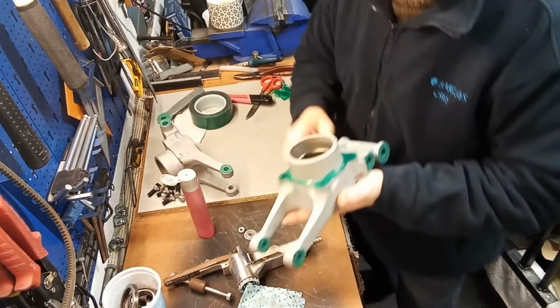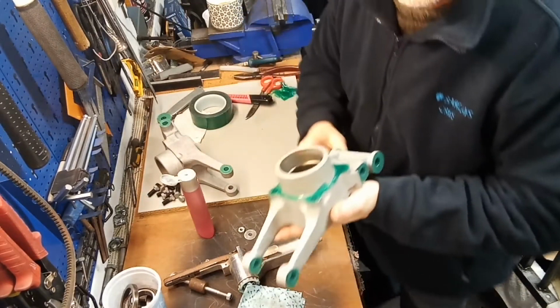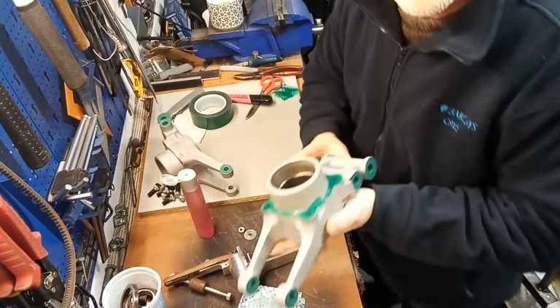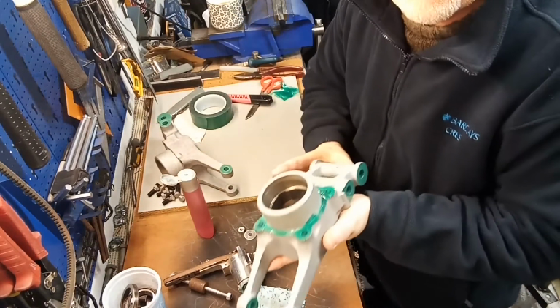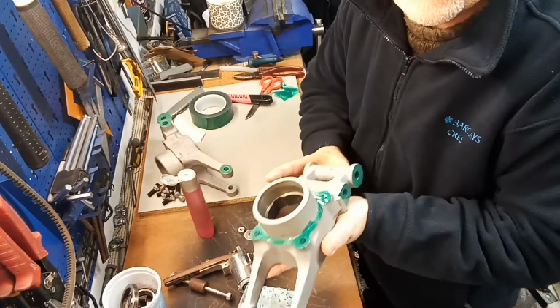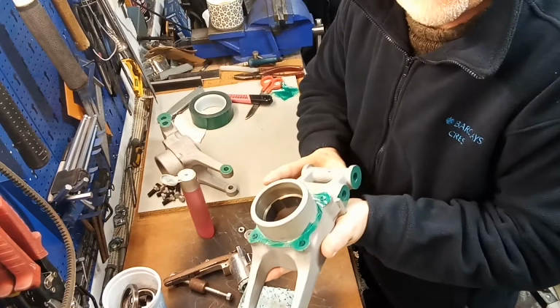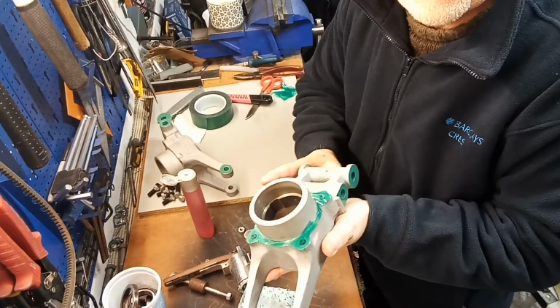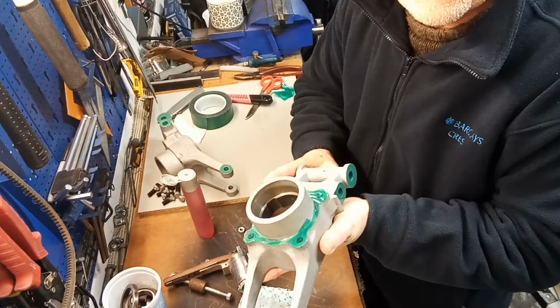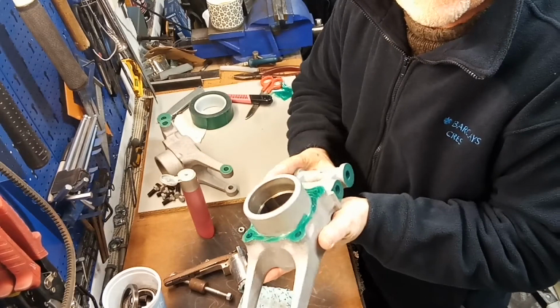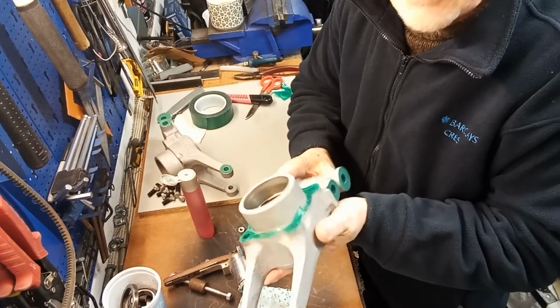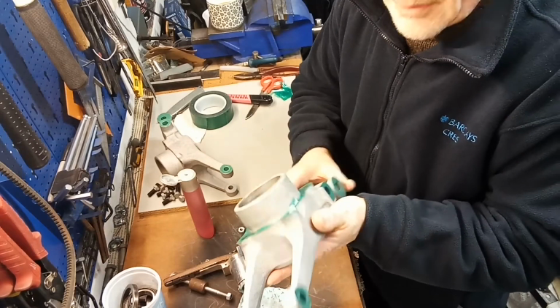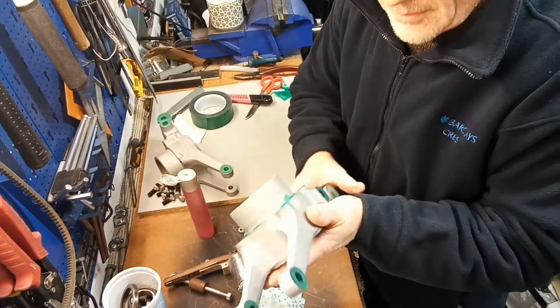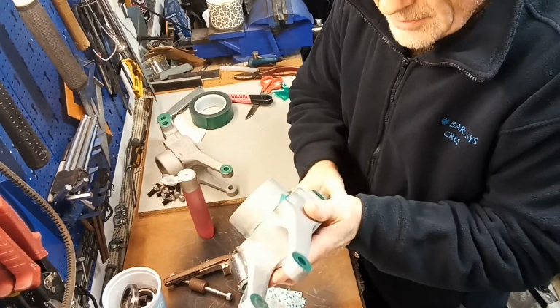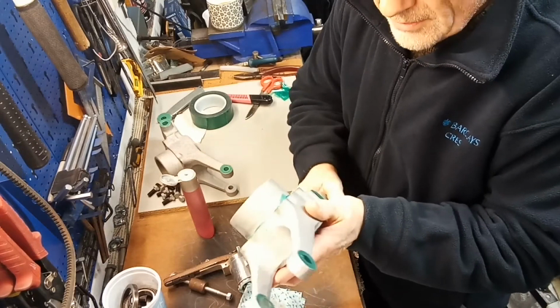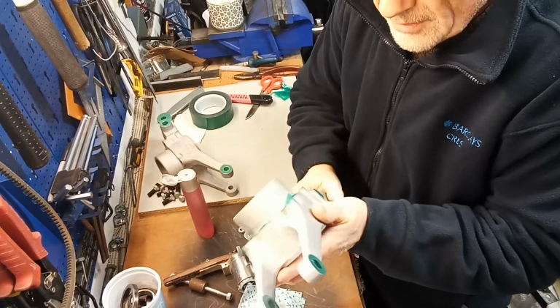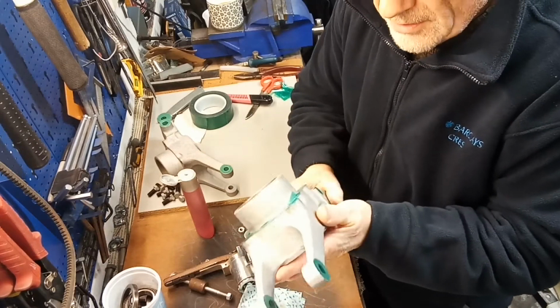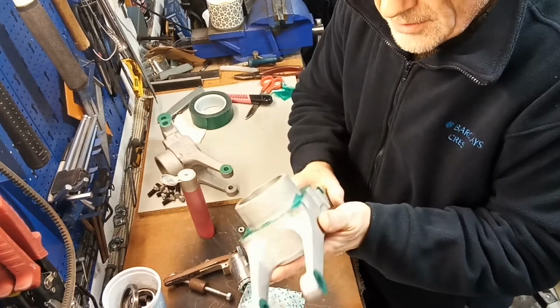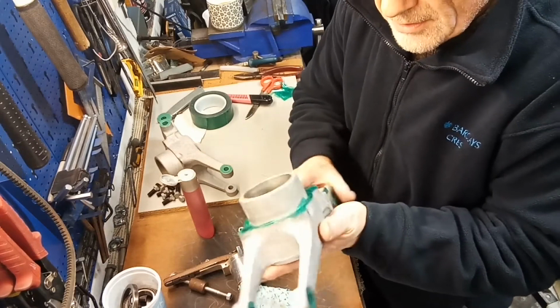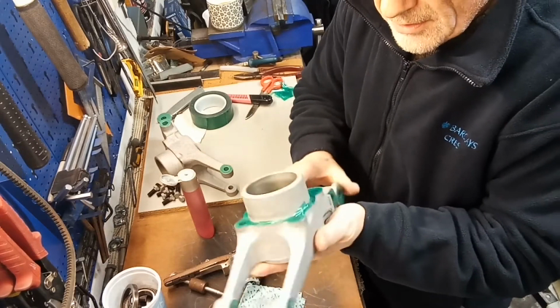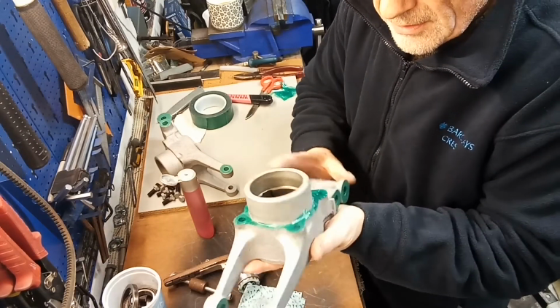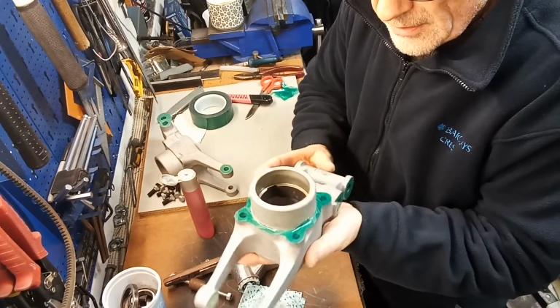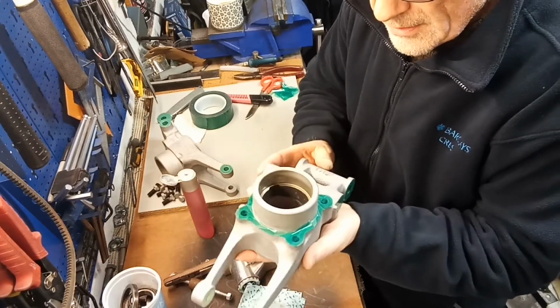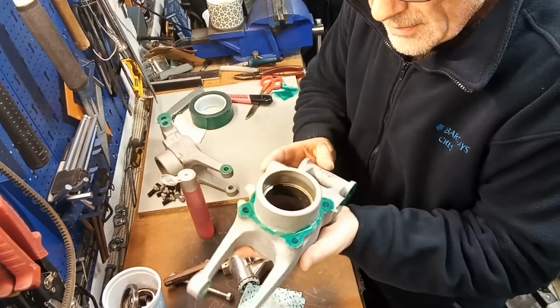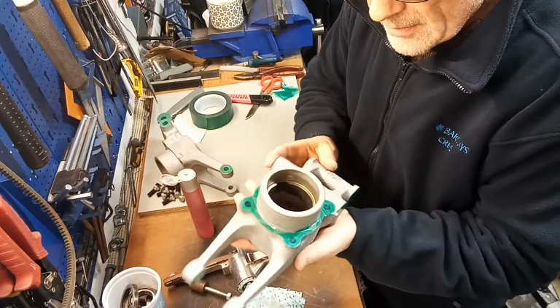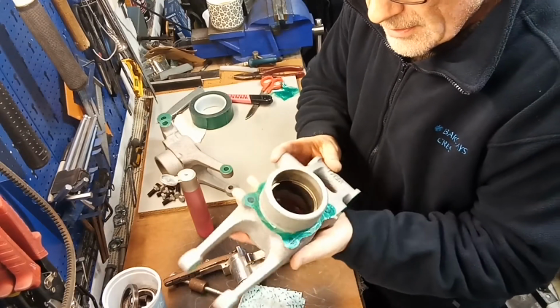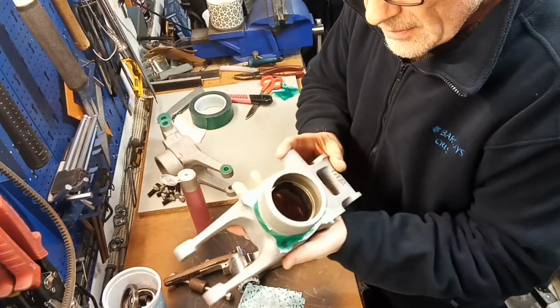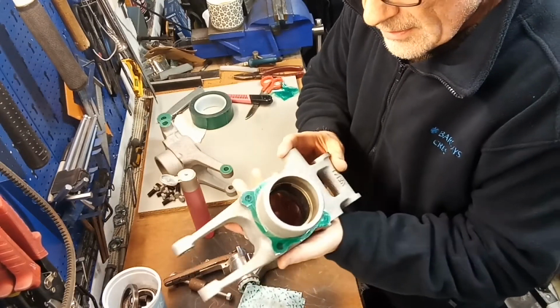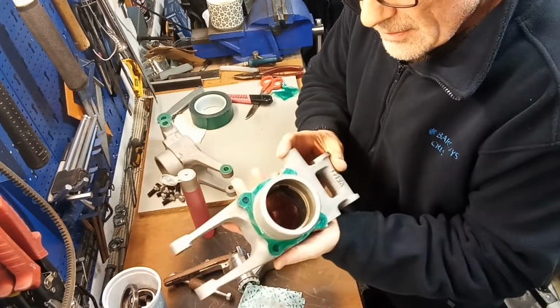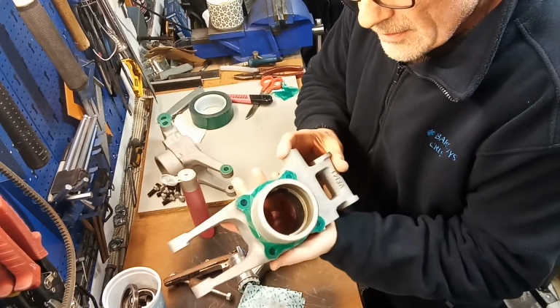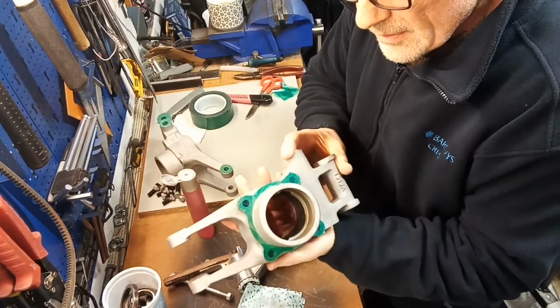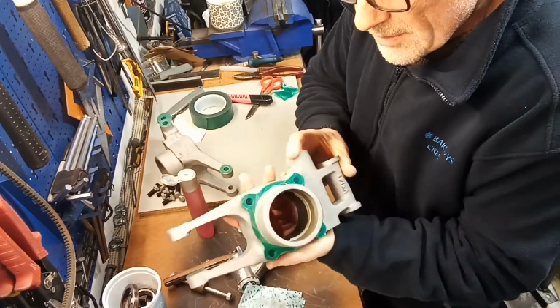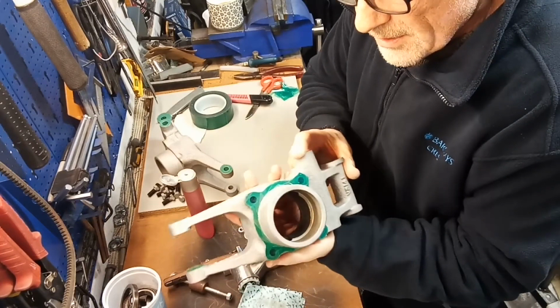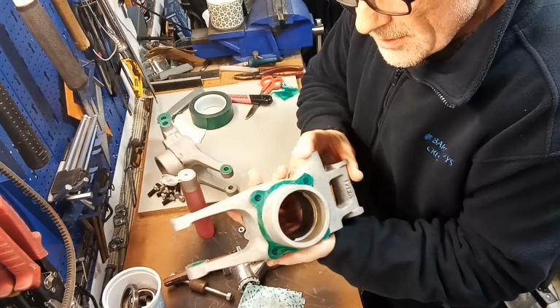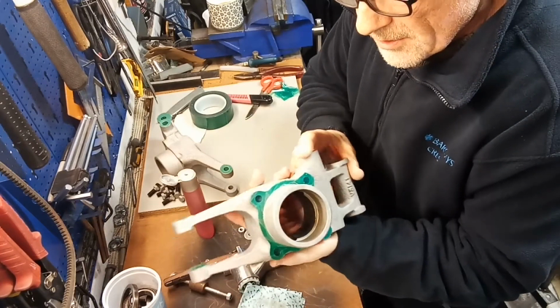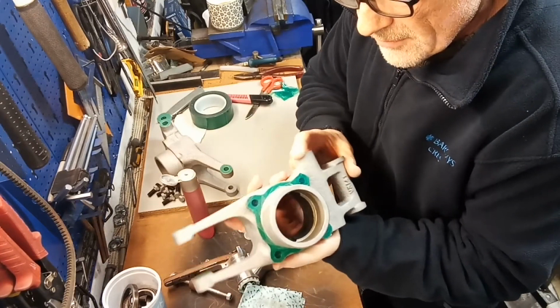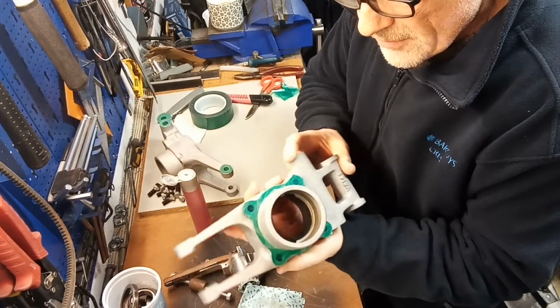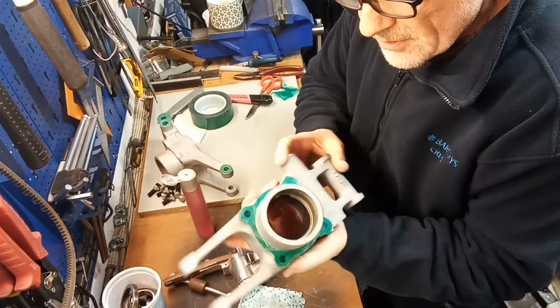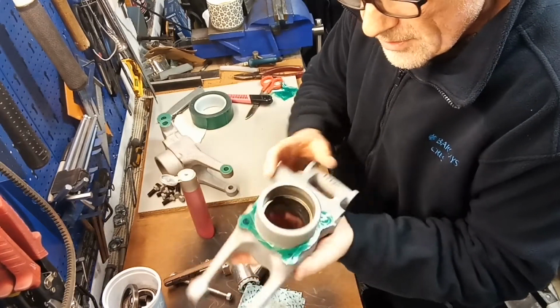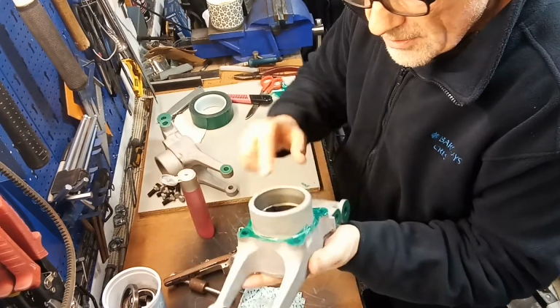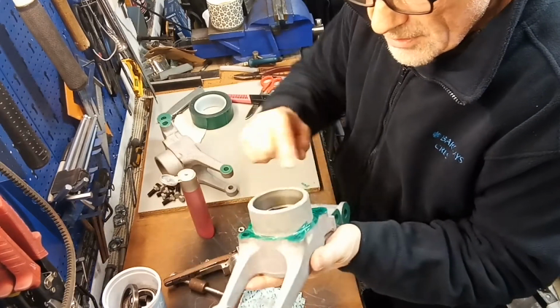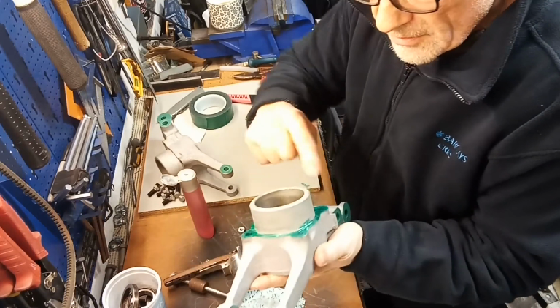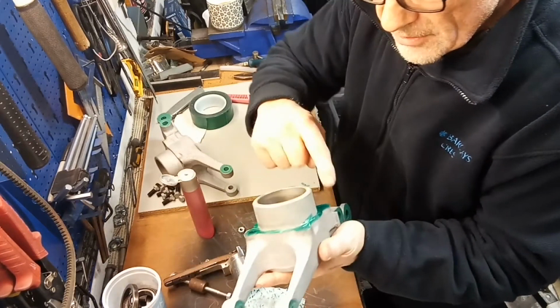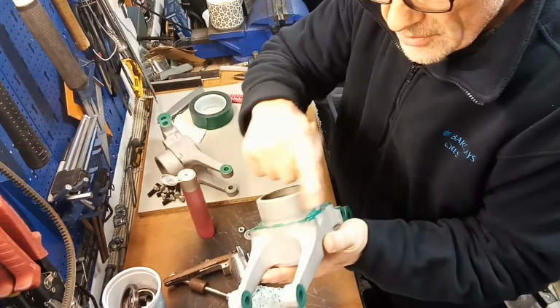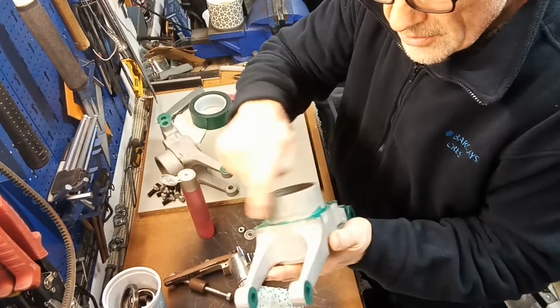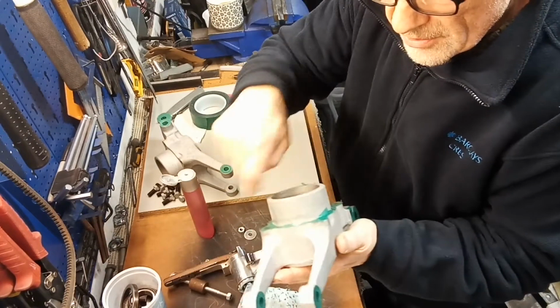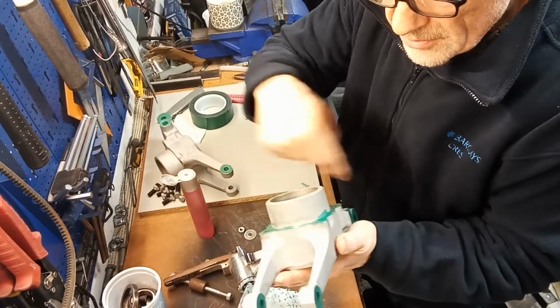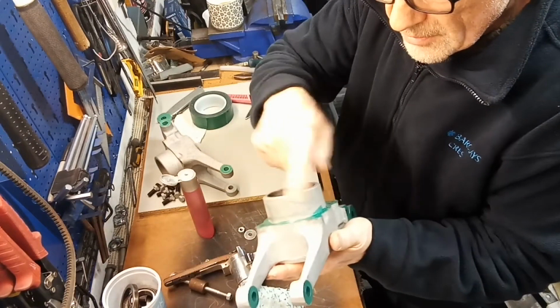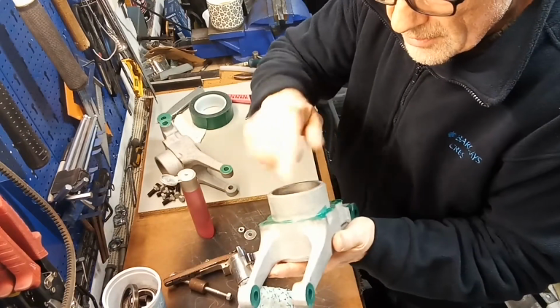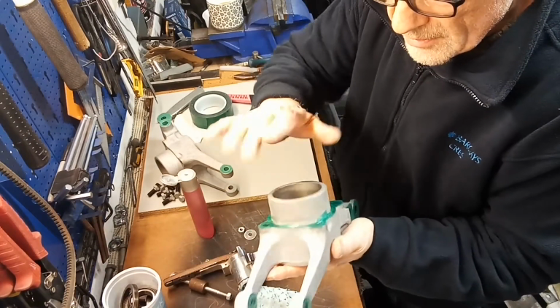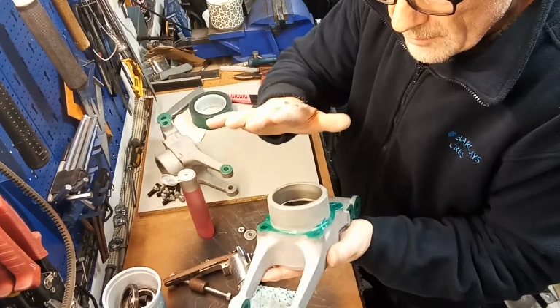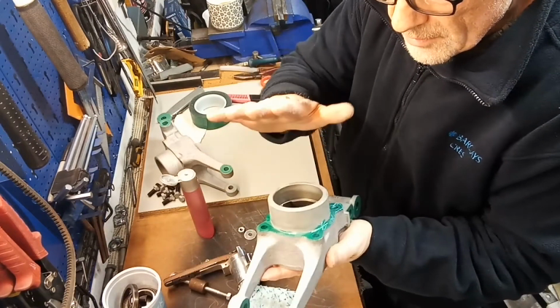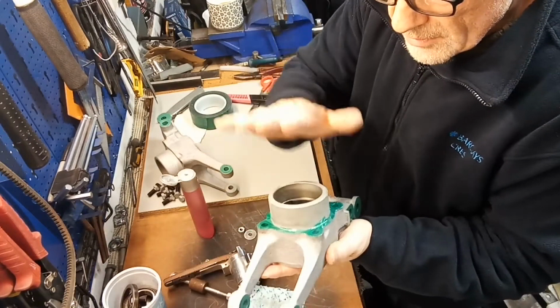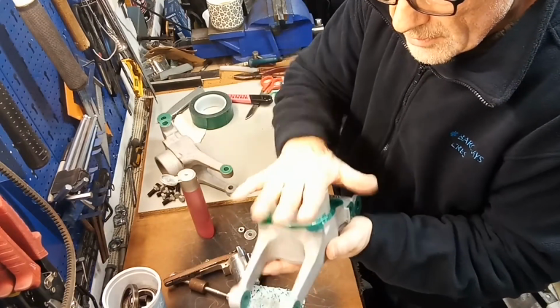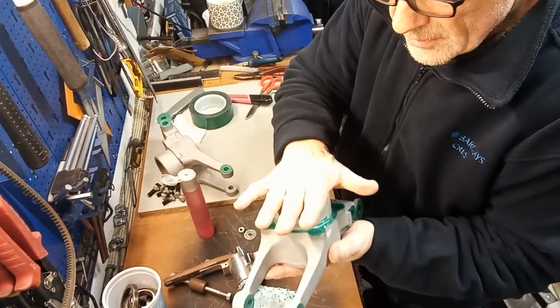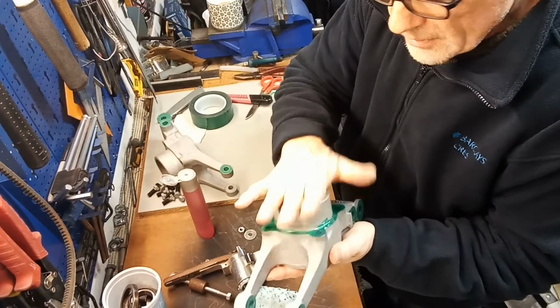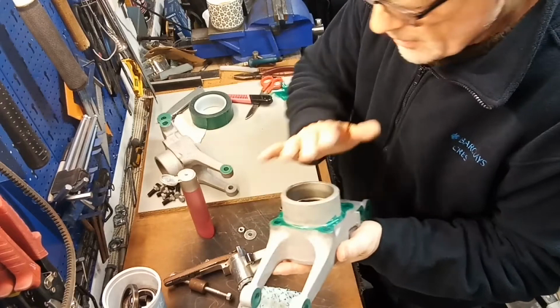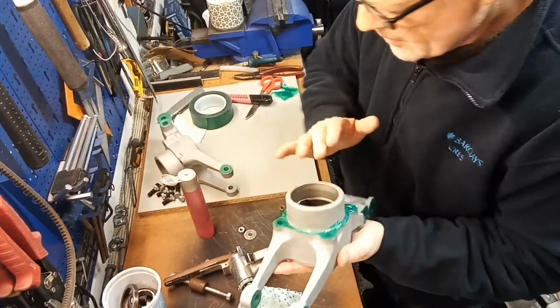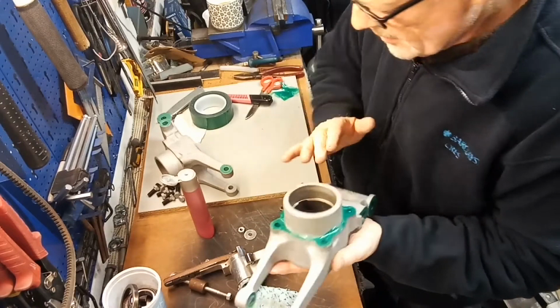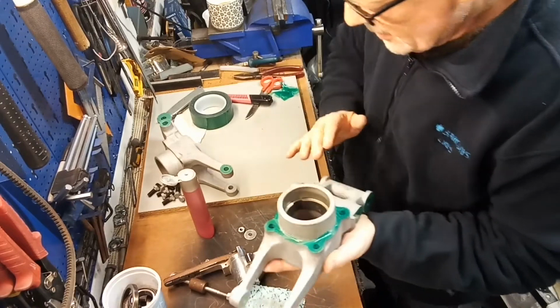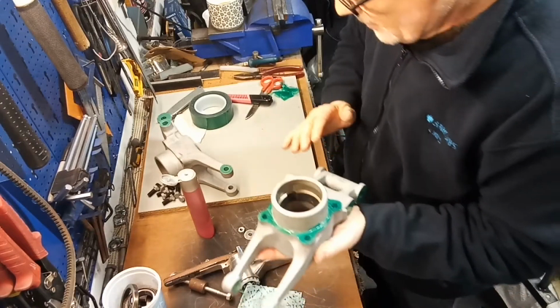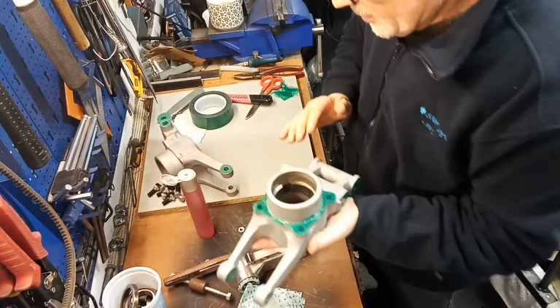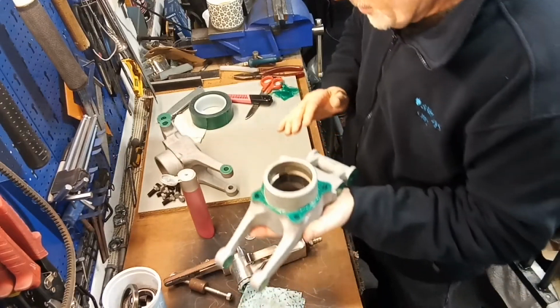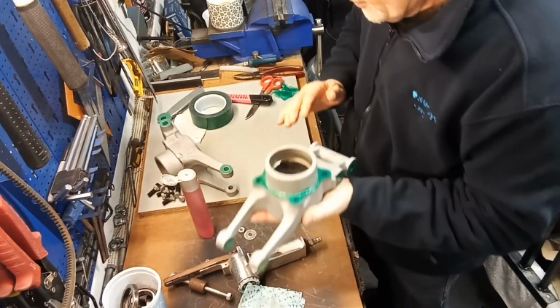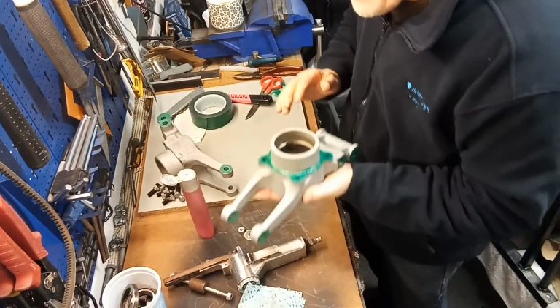That's that surface done. Now I've just got to do that diameter and cap it off.